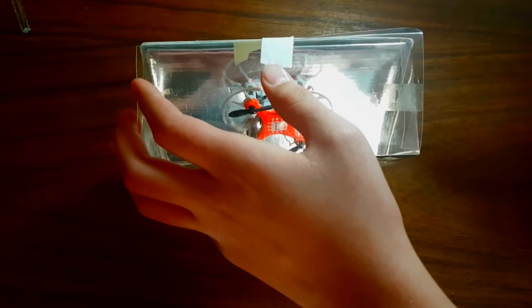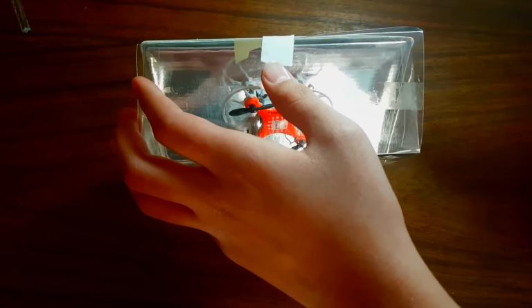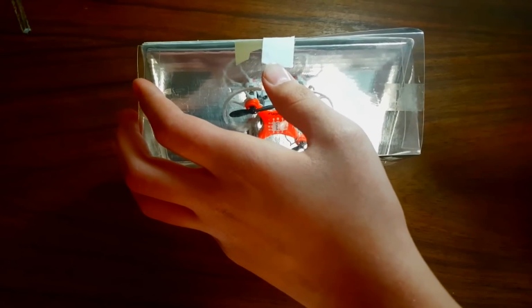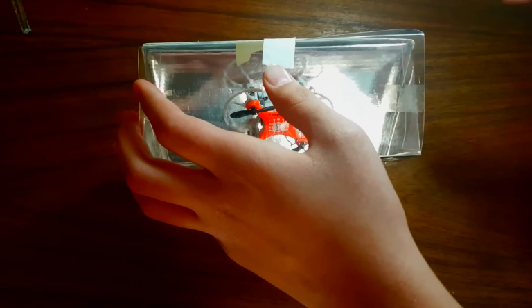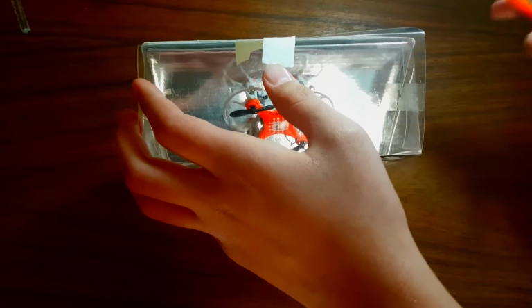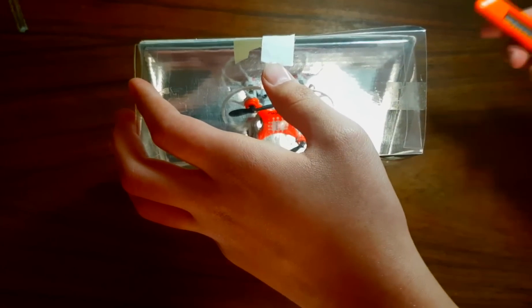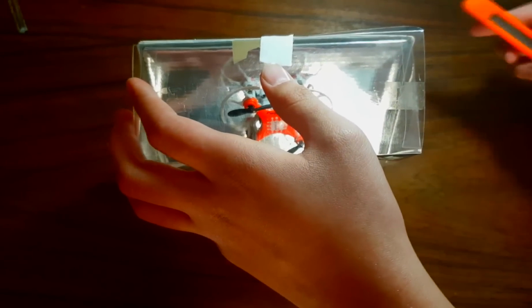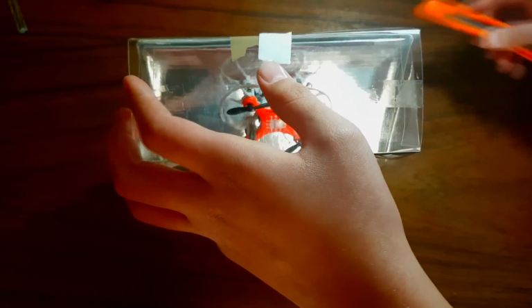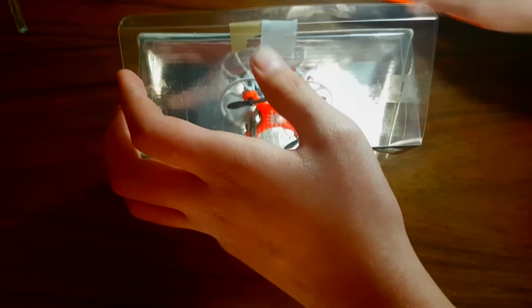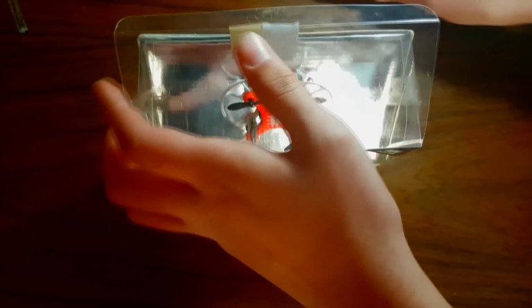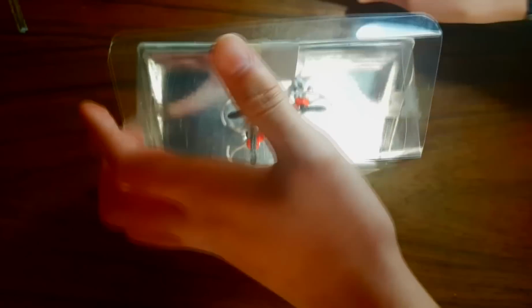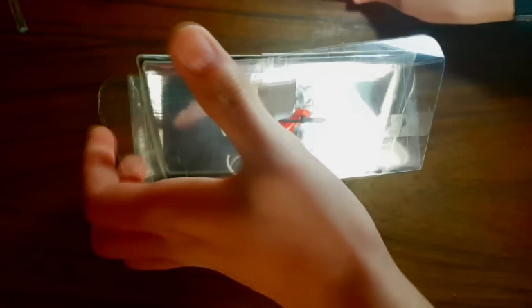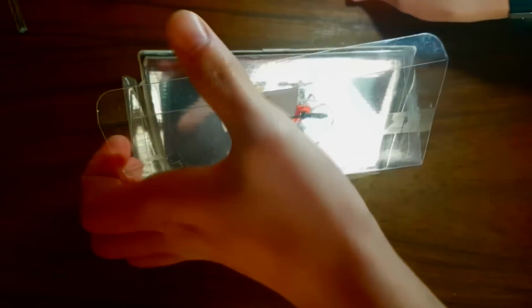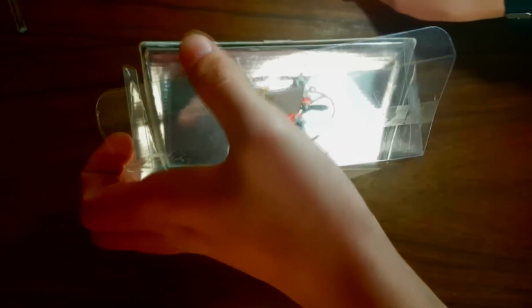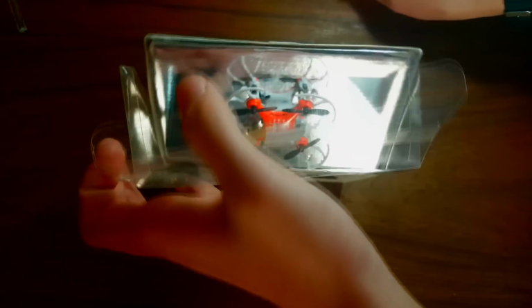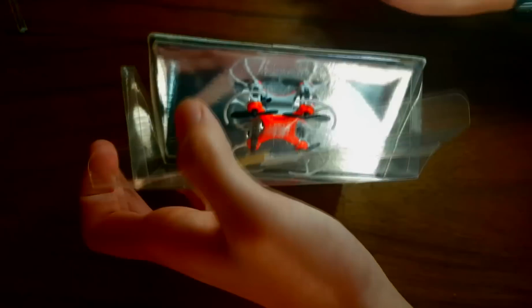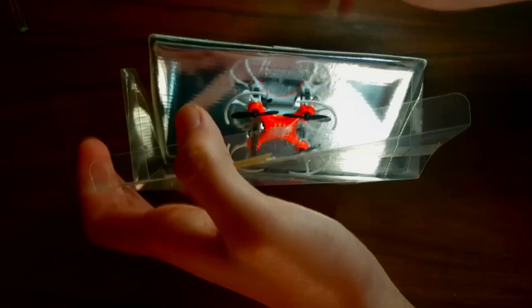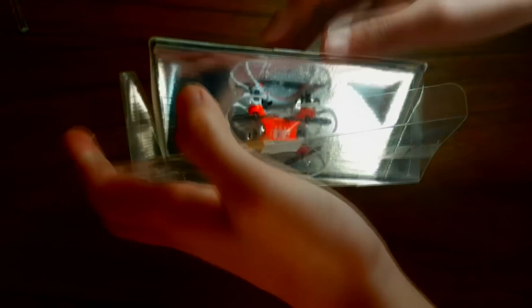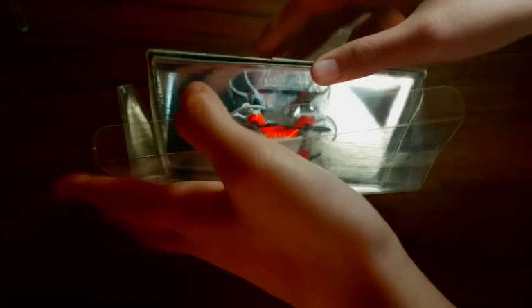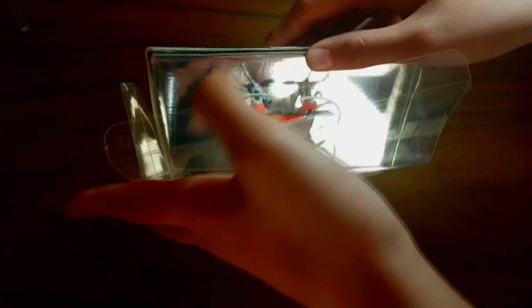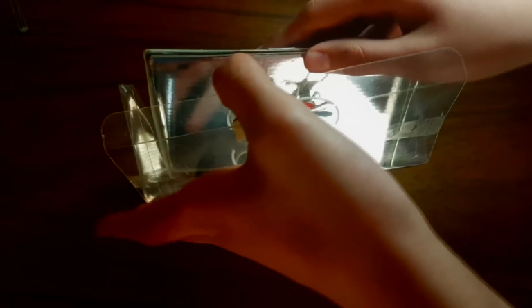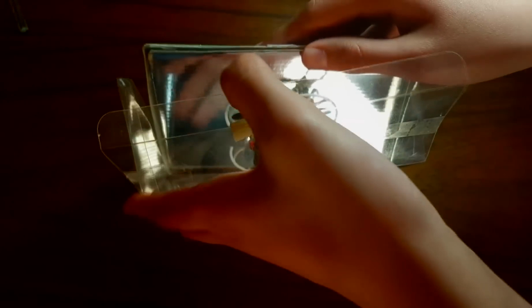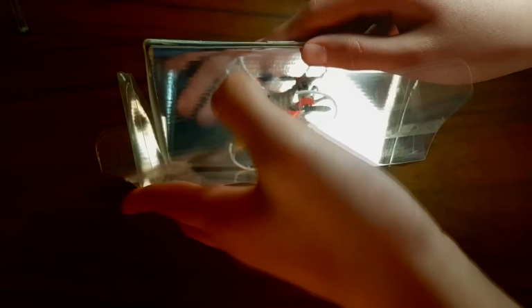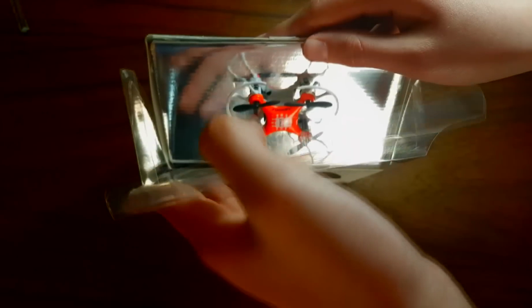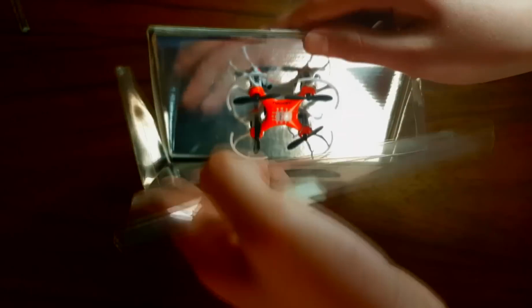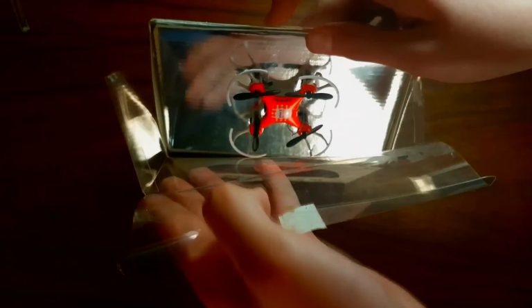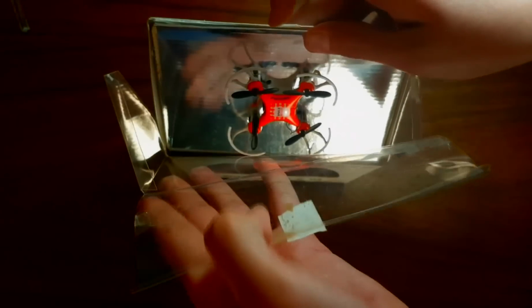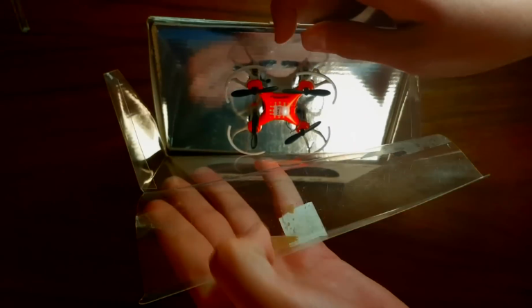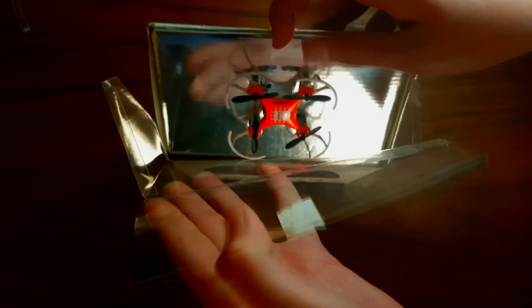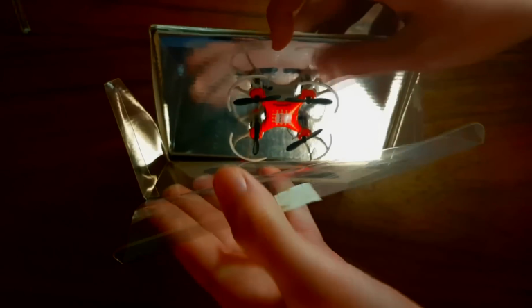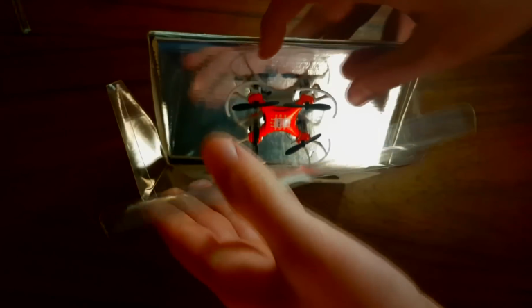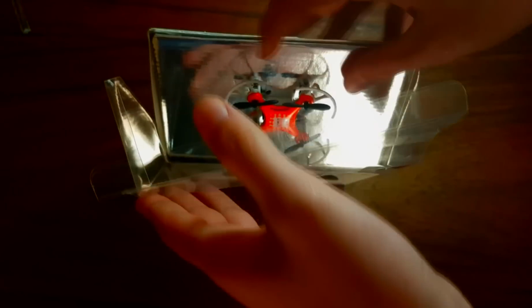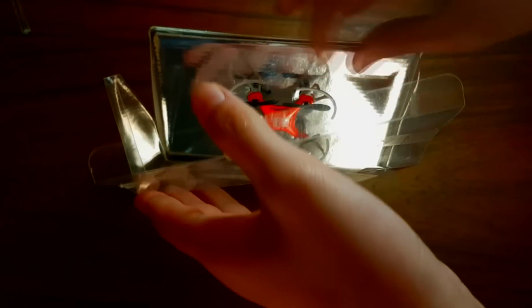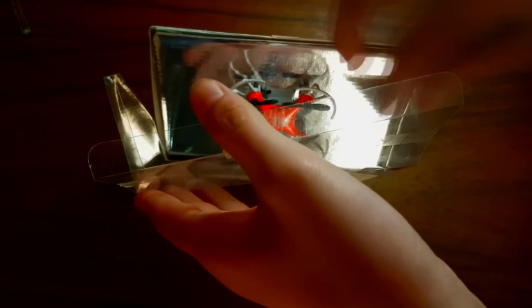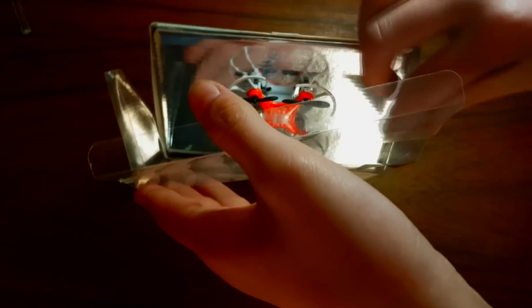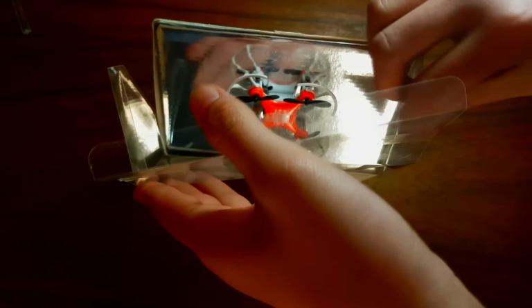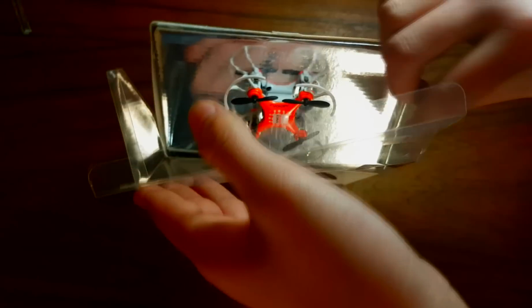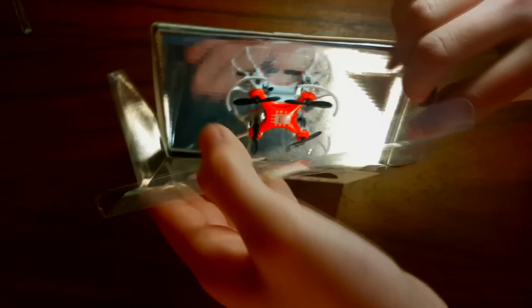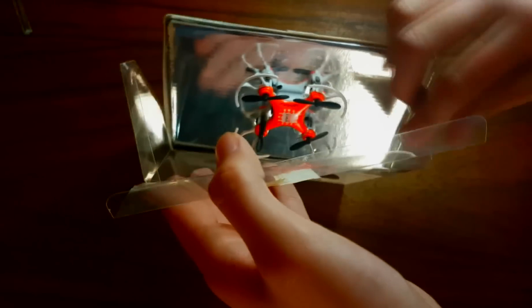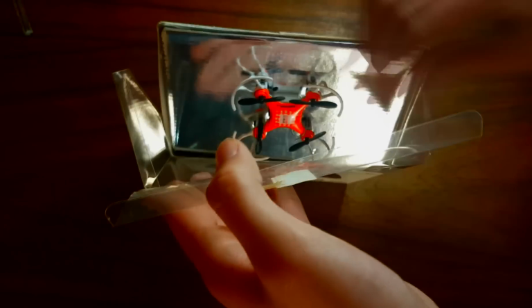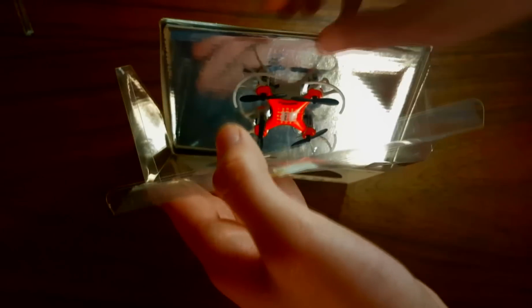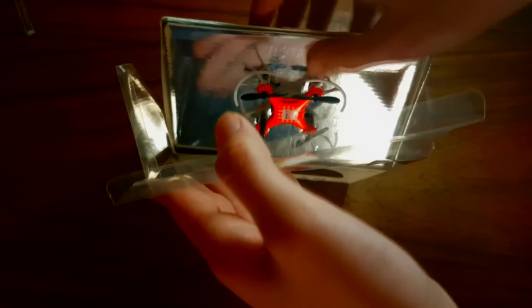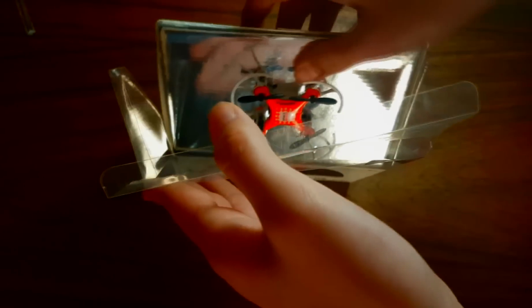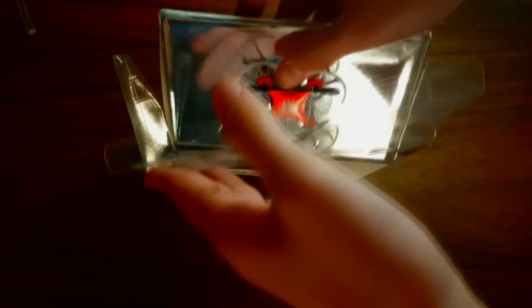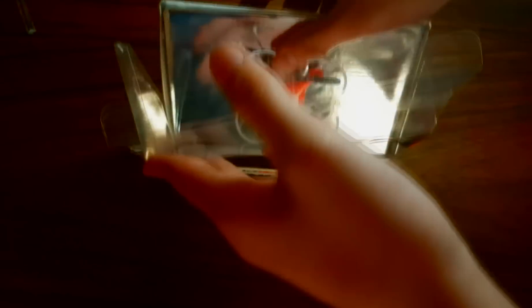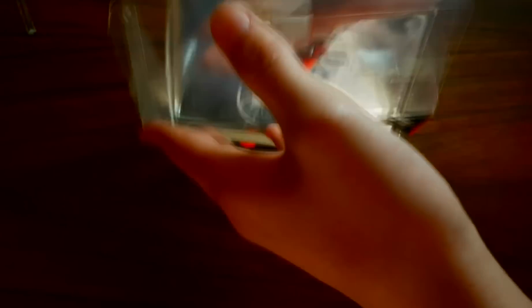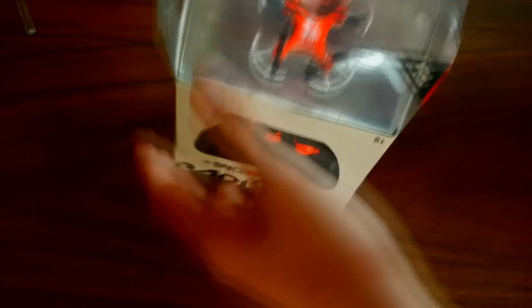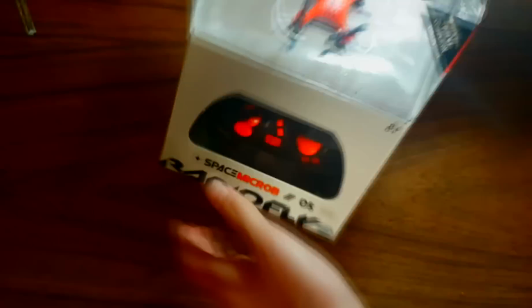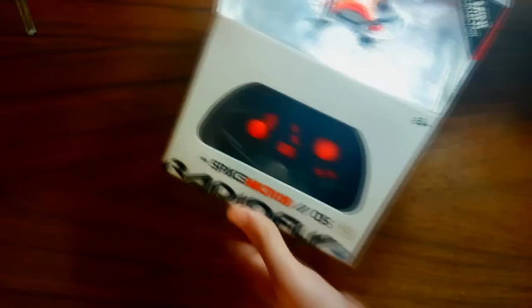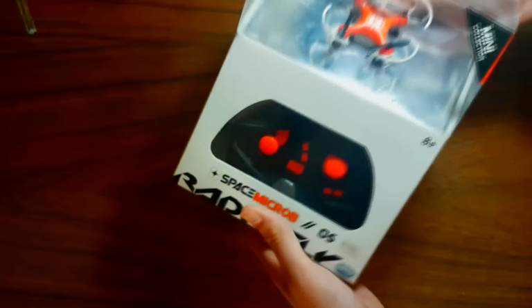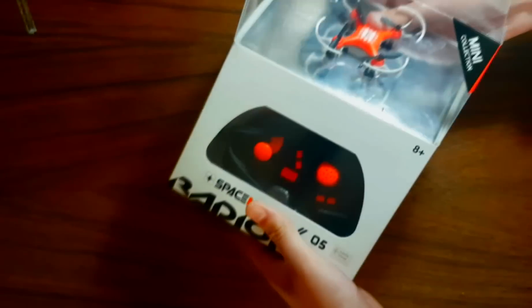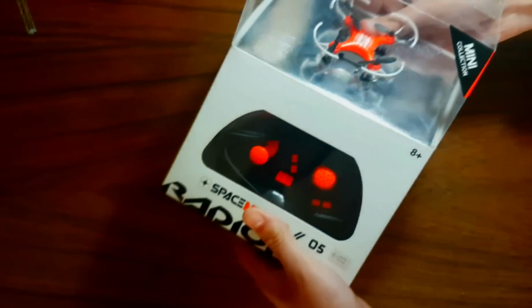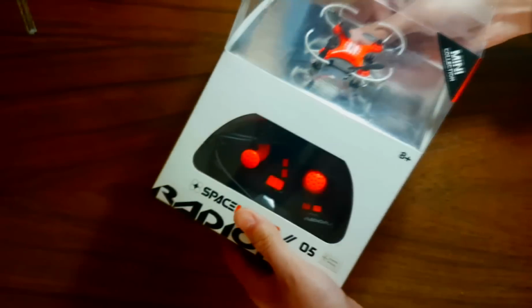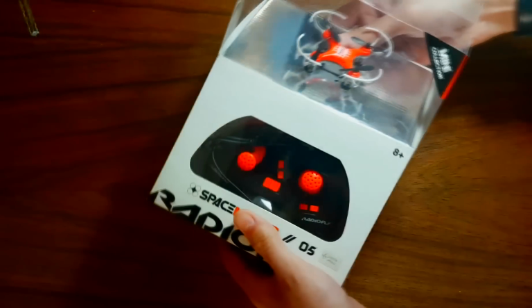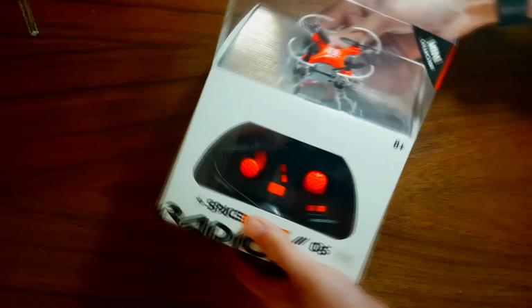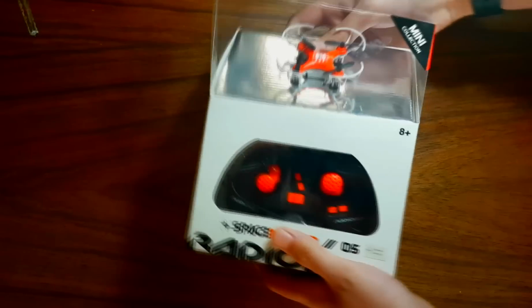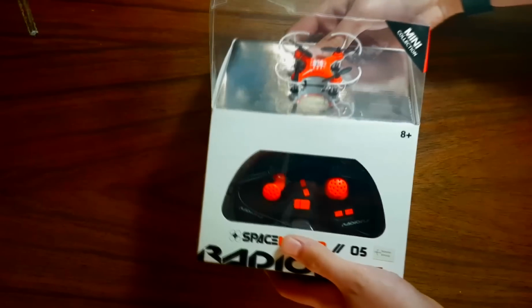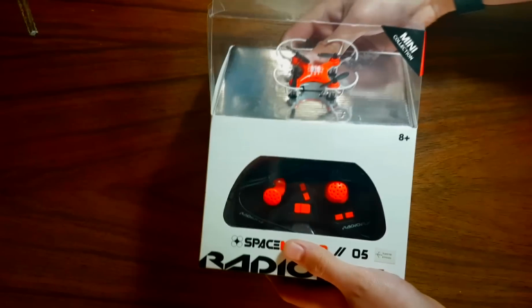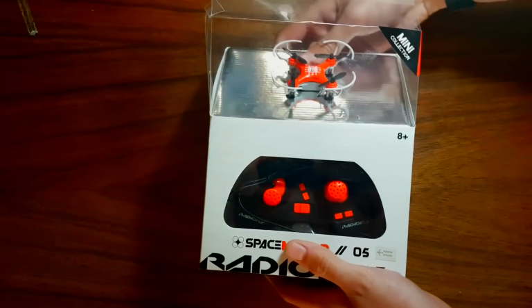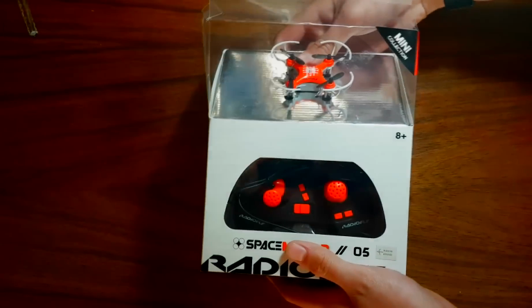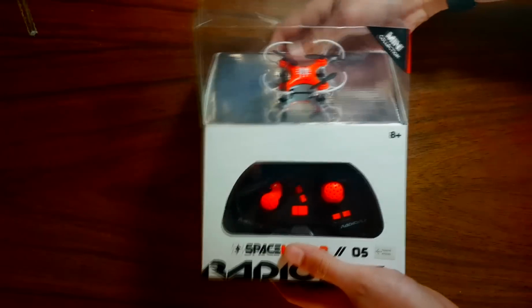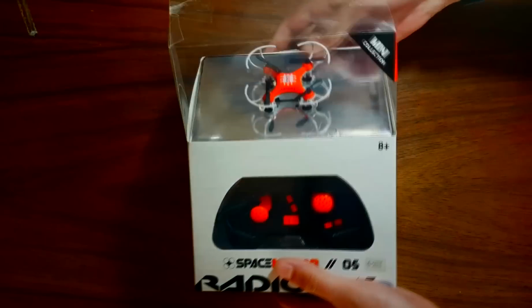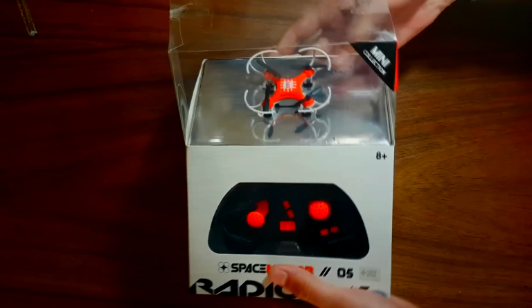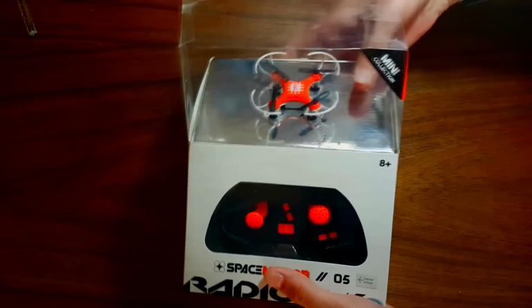The contents of the box includes the quadcopter, the remote, 8 spare blades, blade protectors, a charger and a manual.